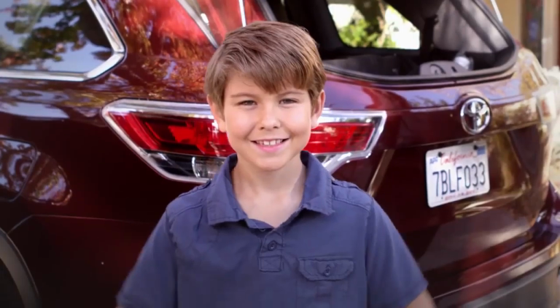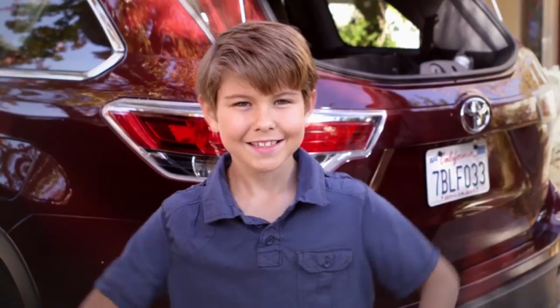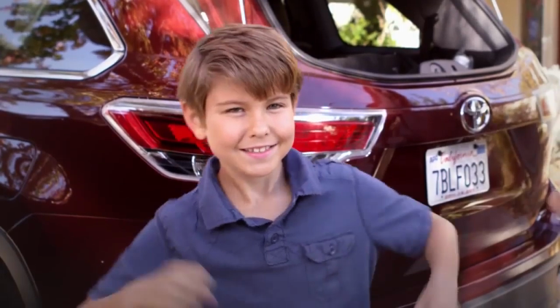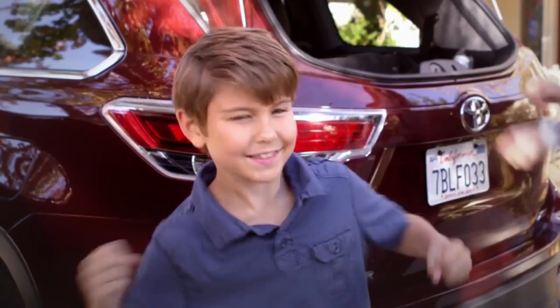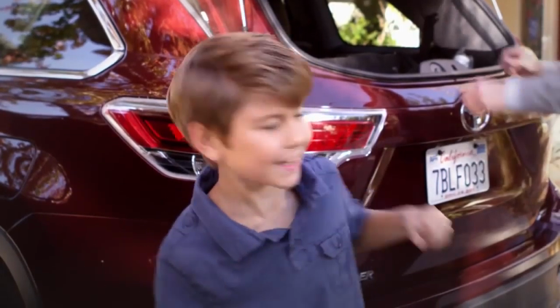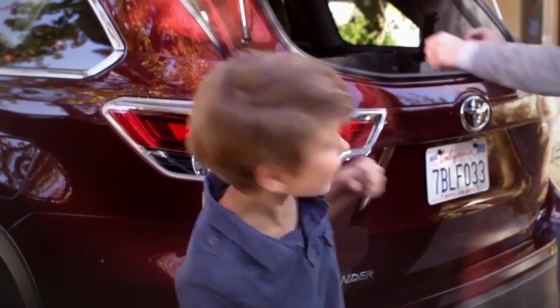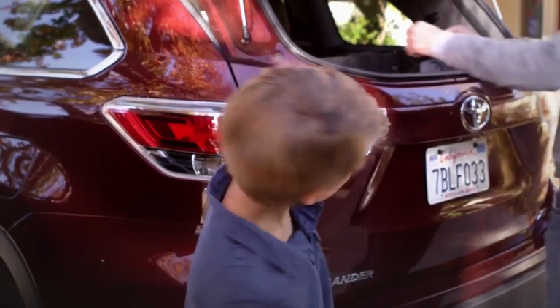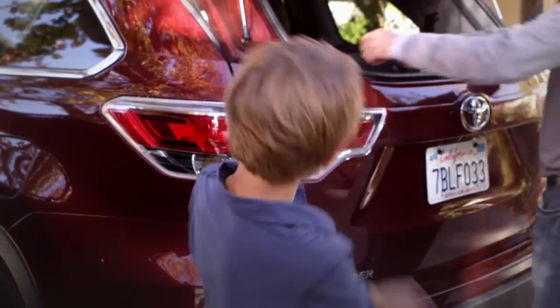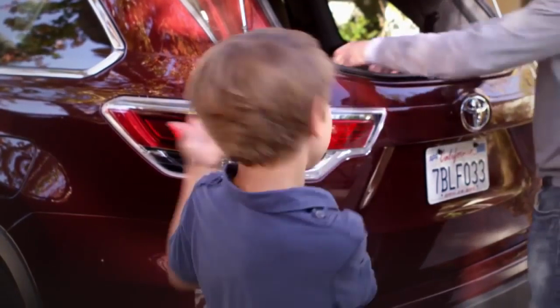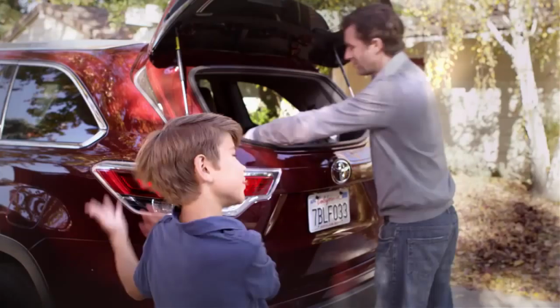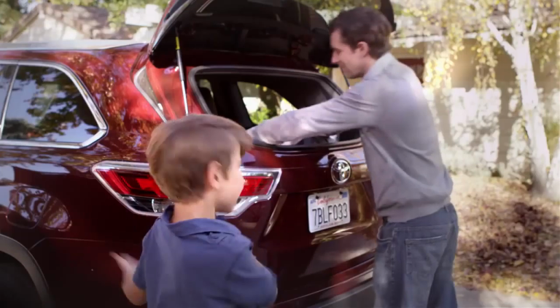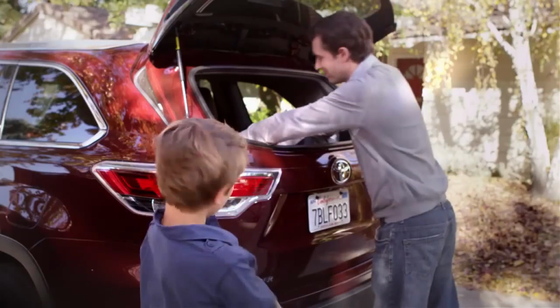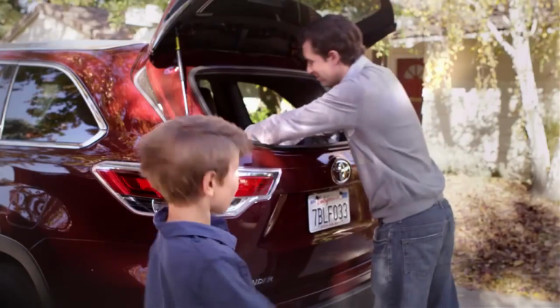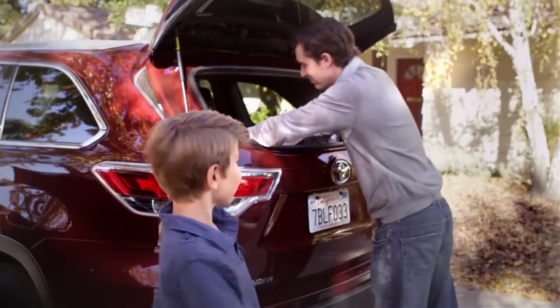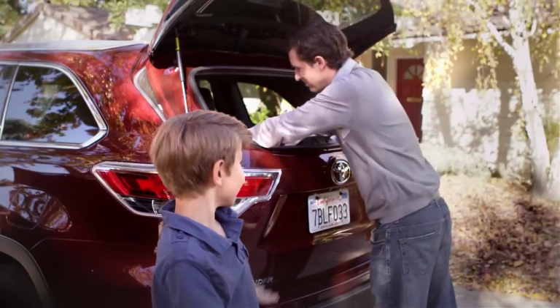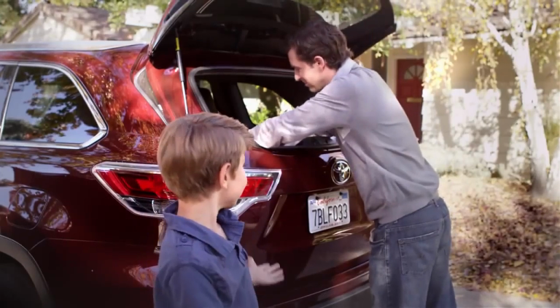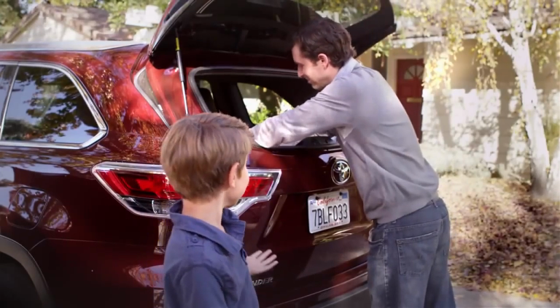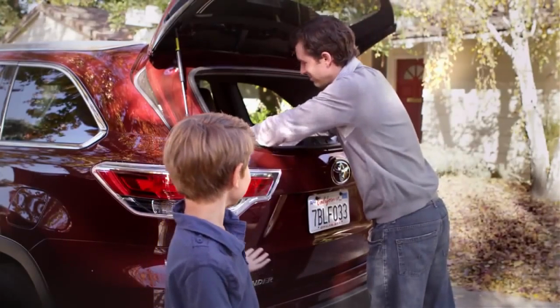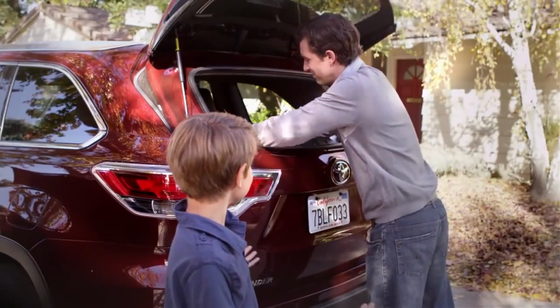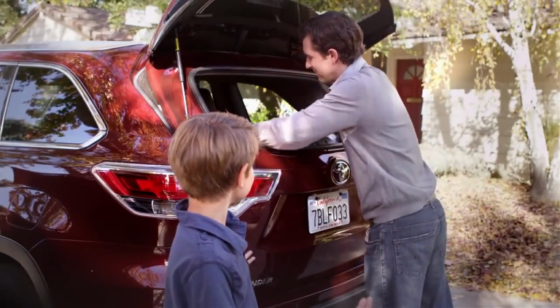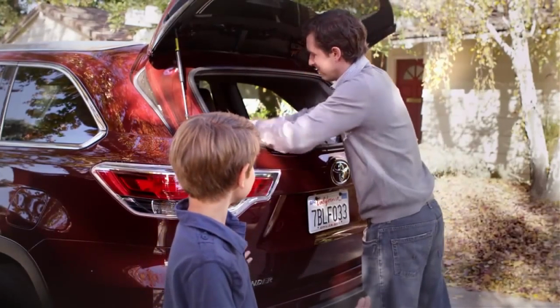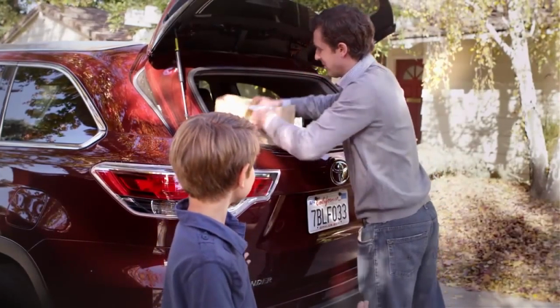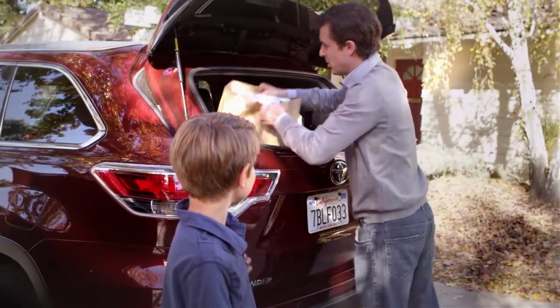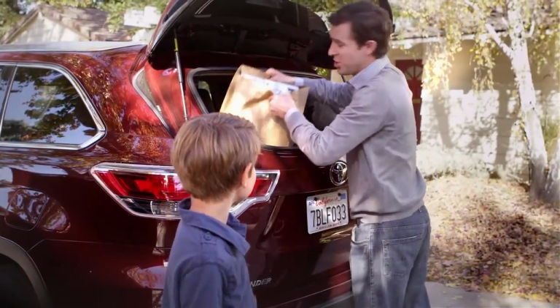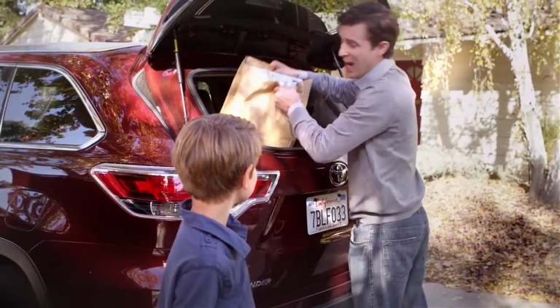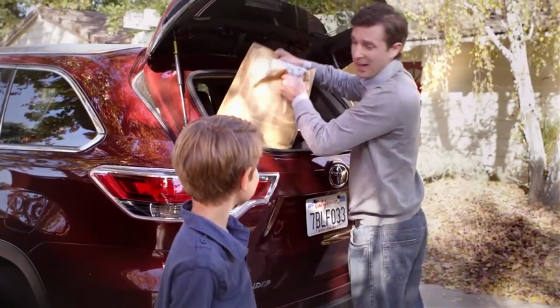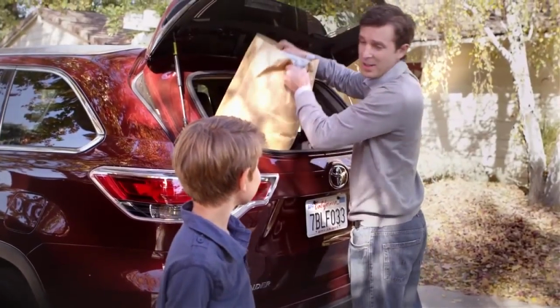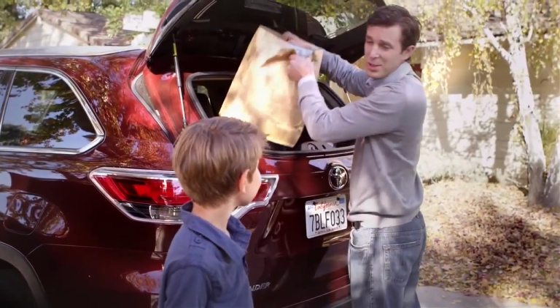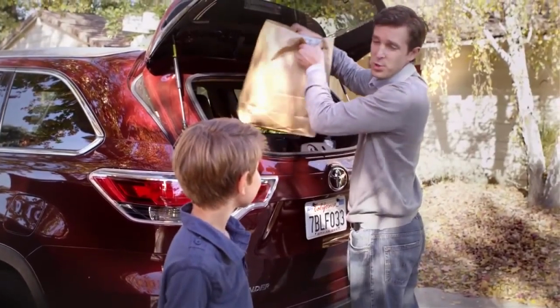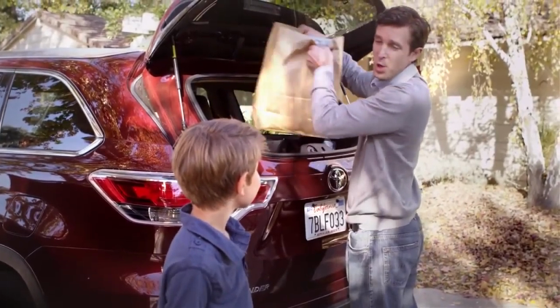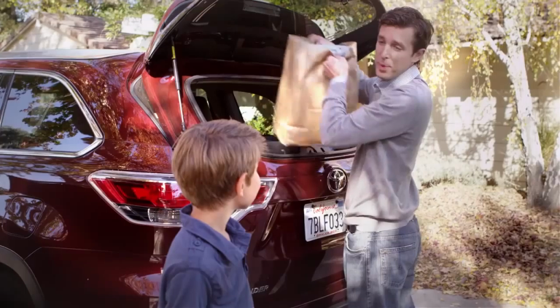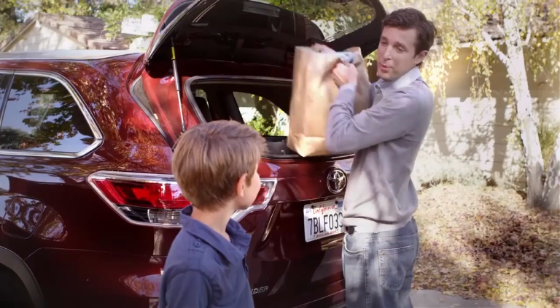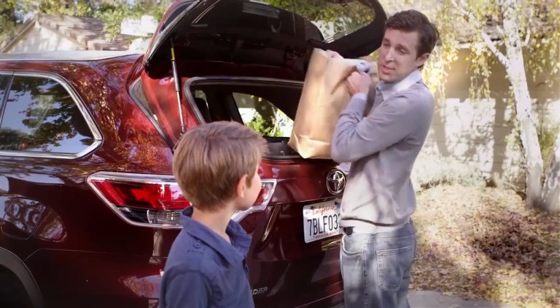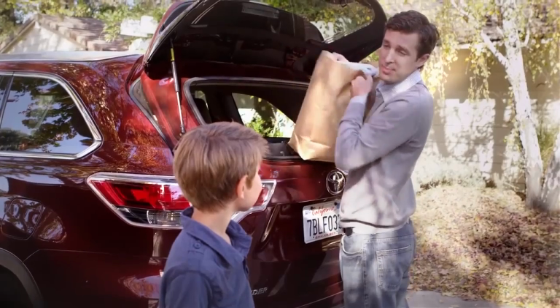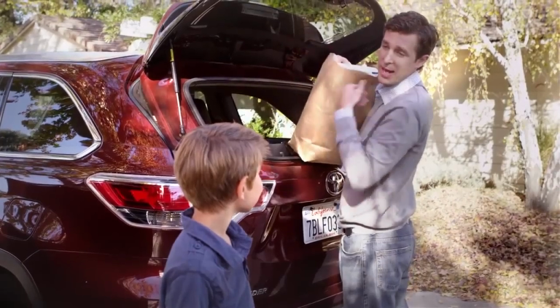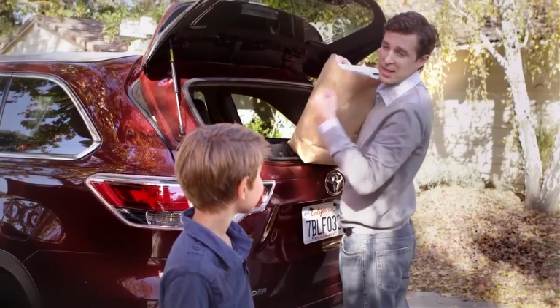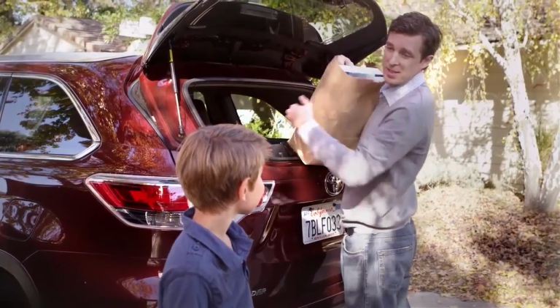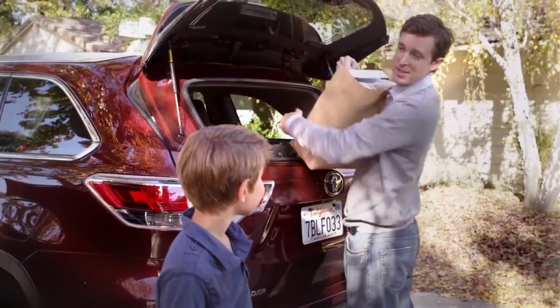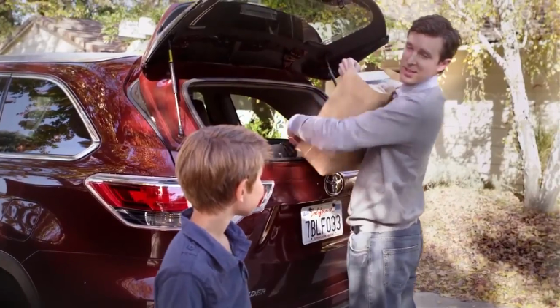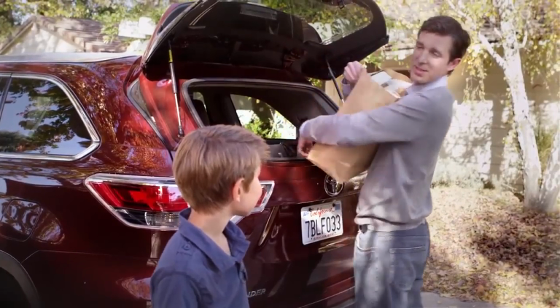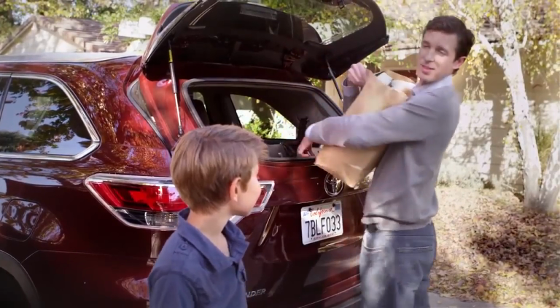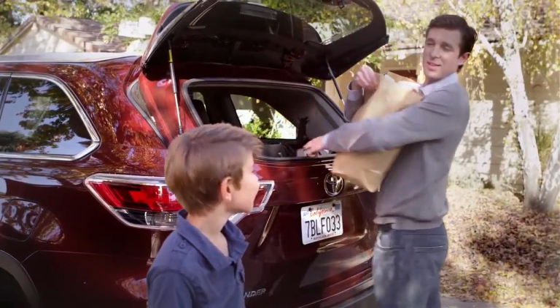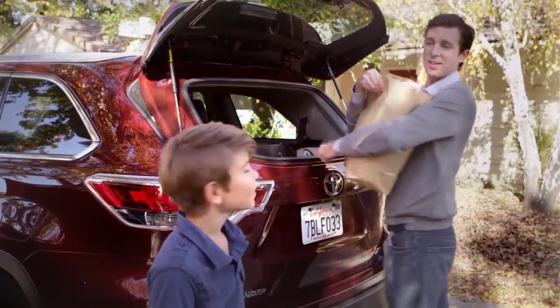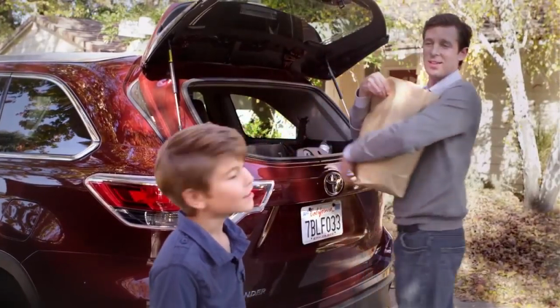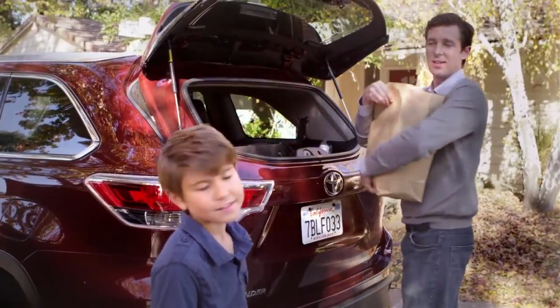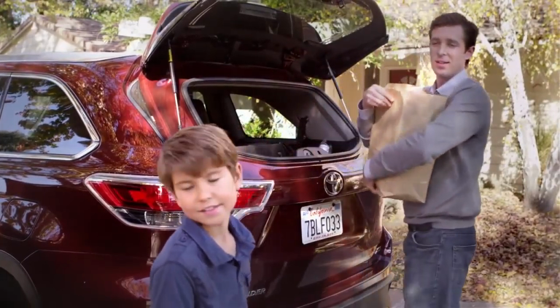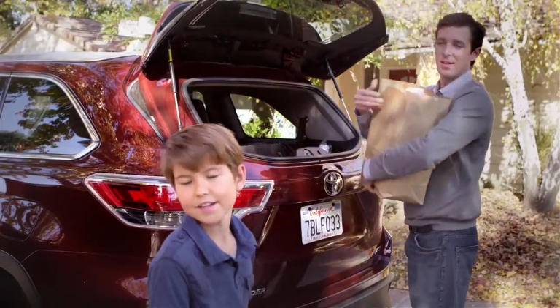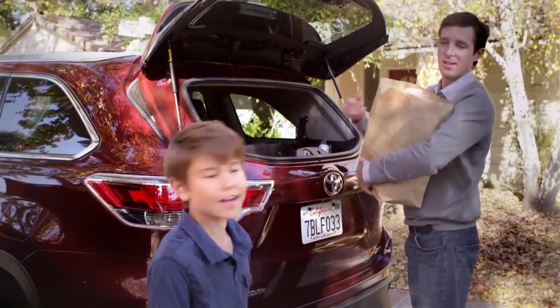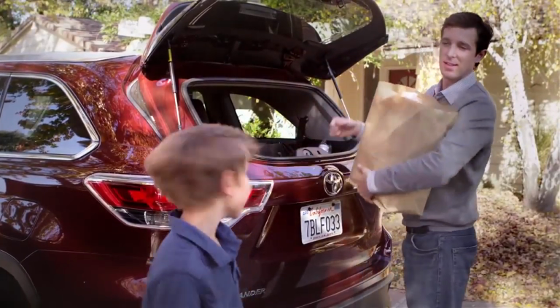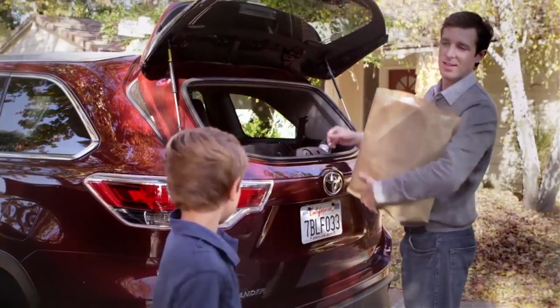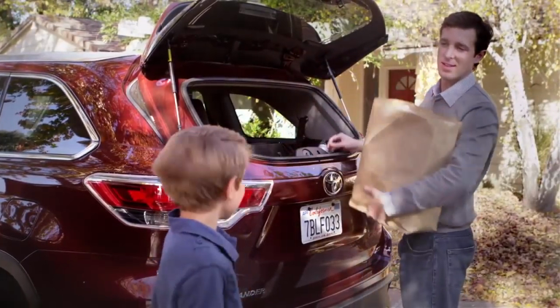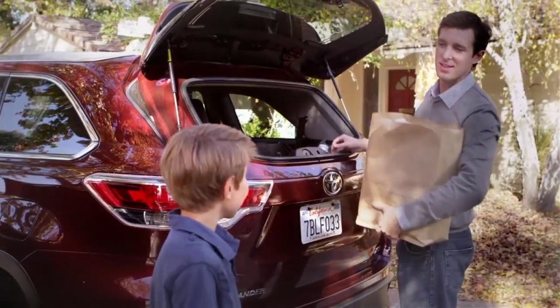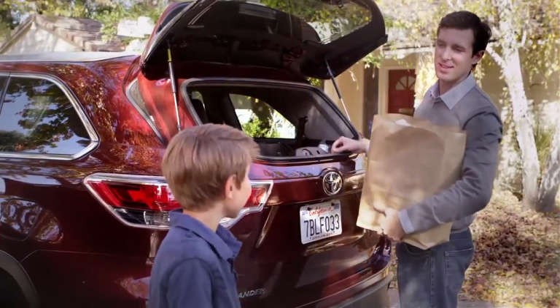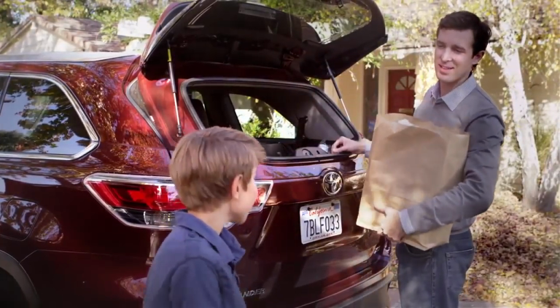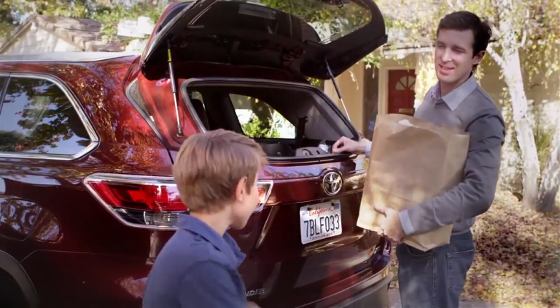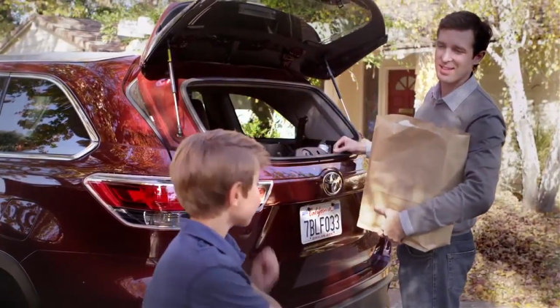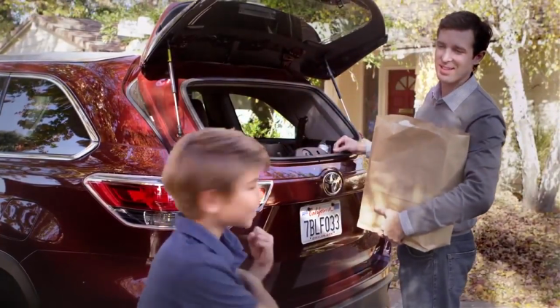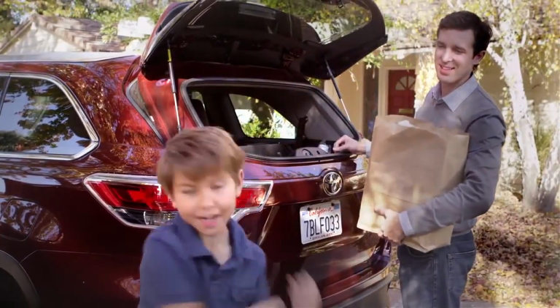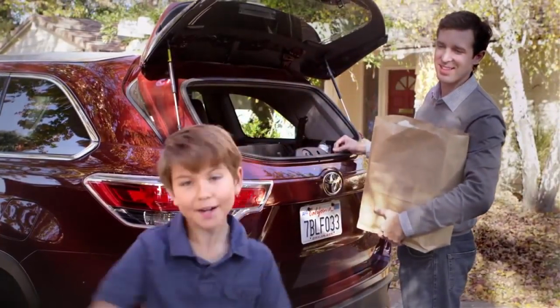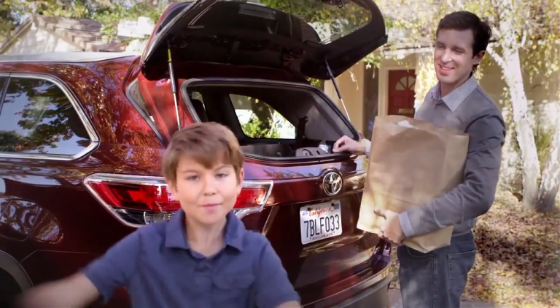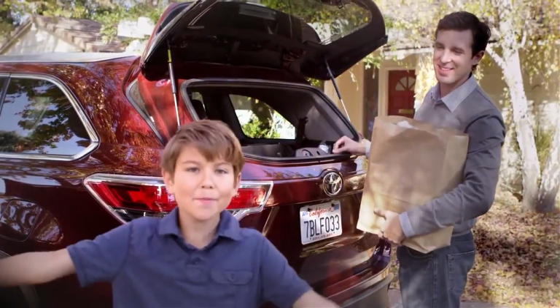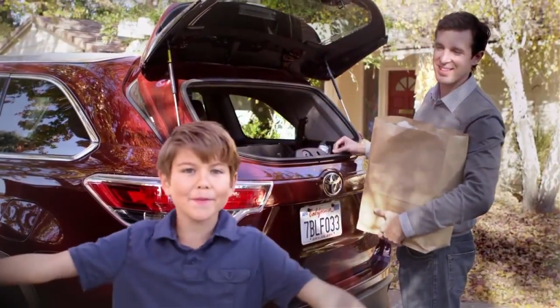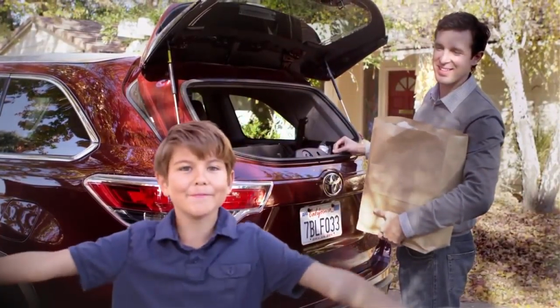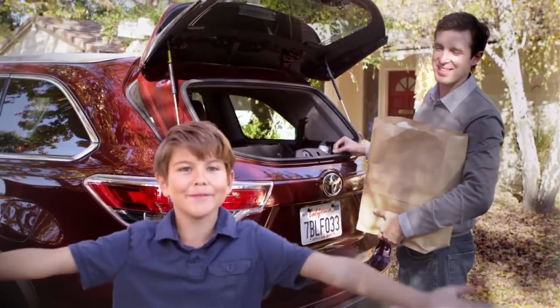See, it's so easy. Jack, can you help me with these bags? — Not now, dad. I'm talking to my people.